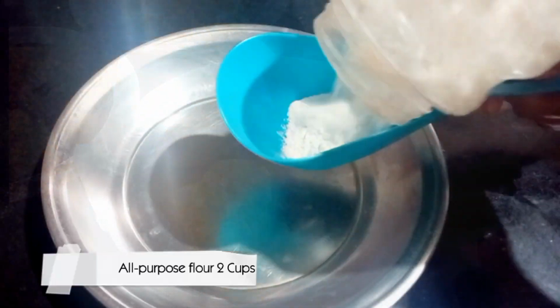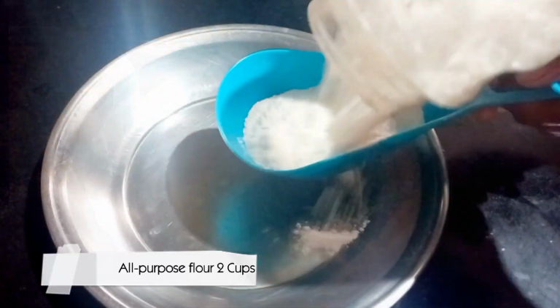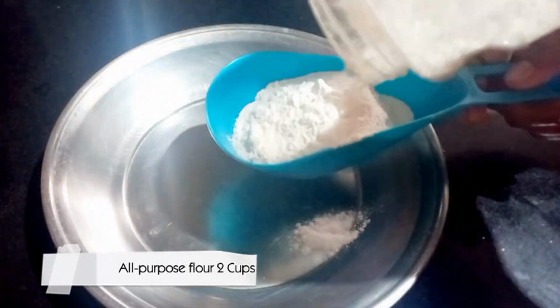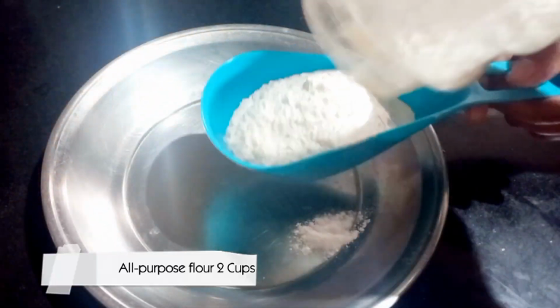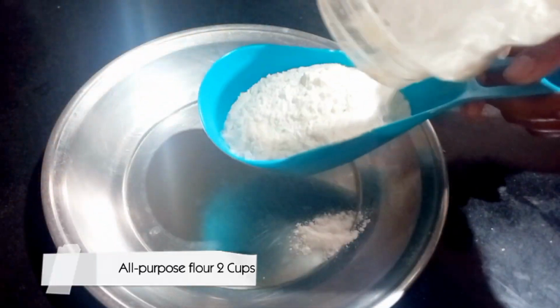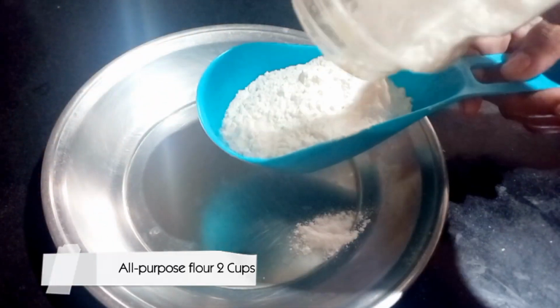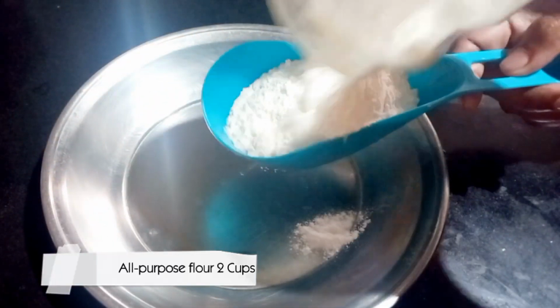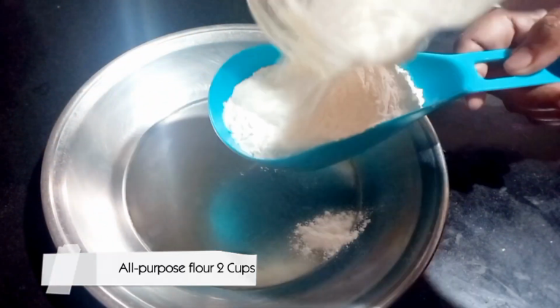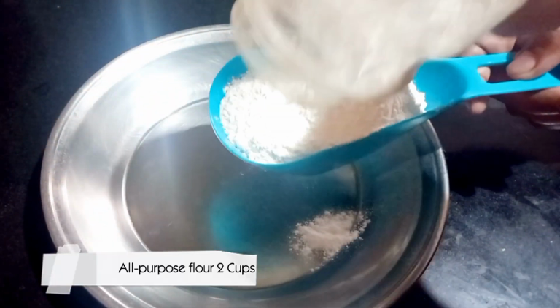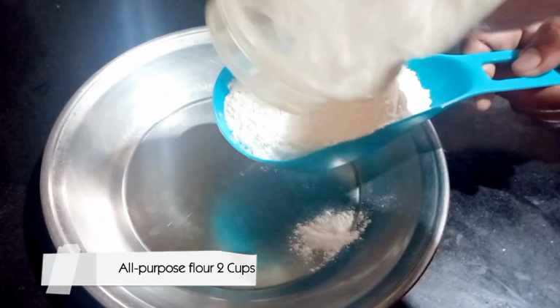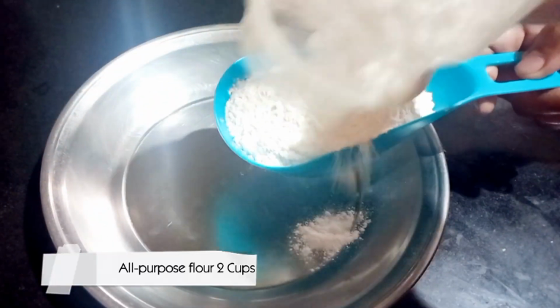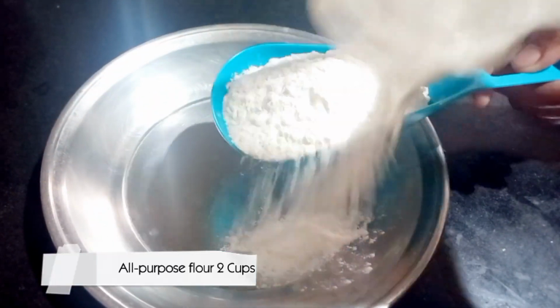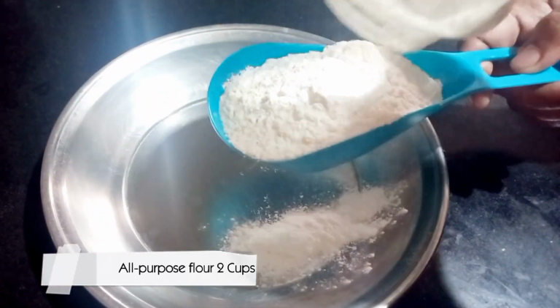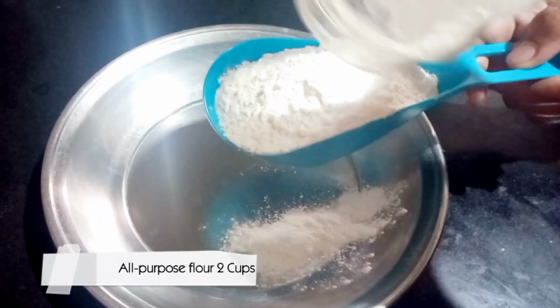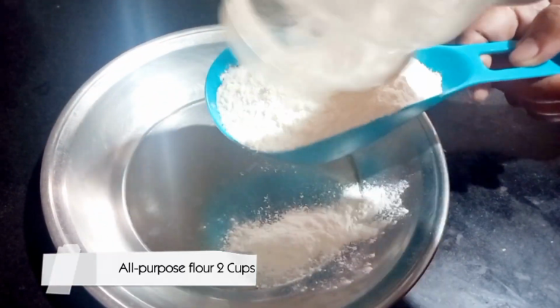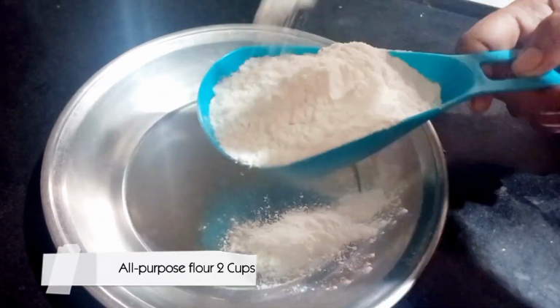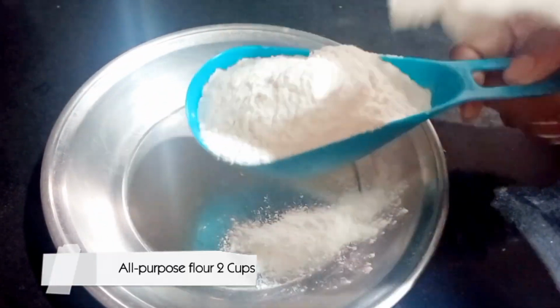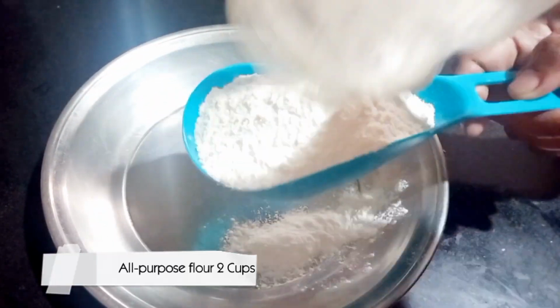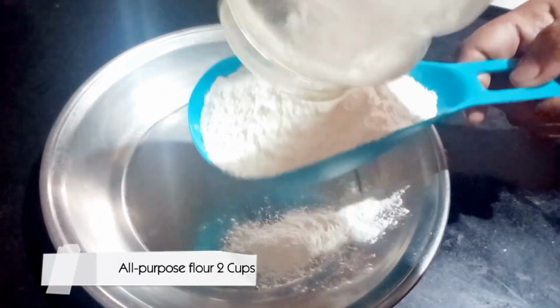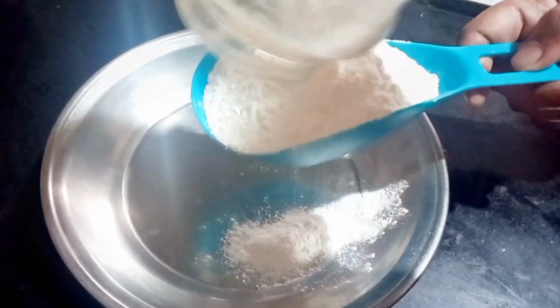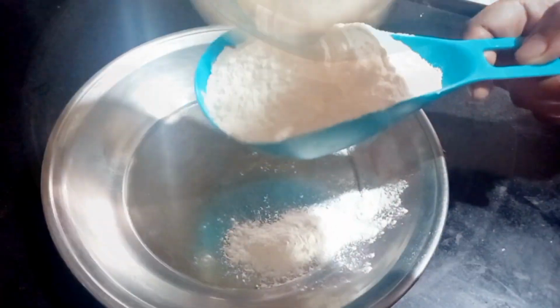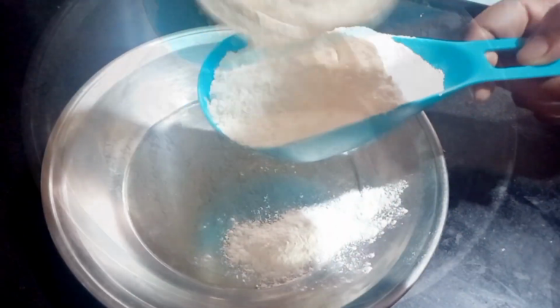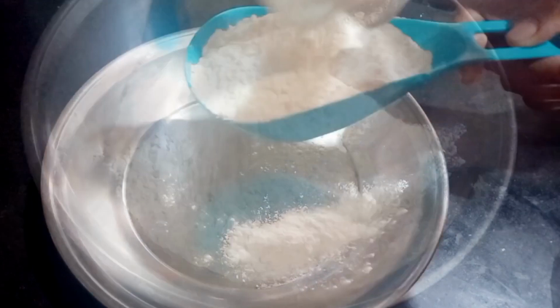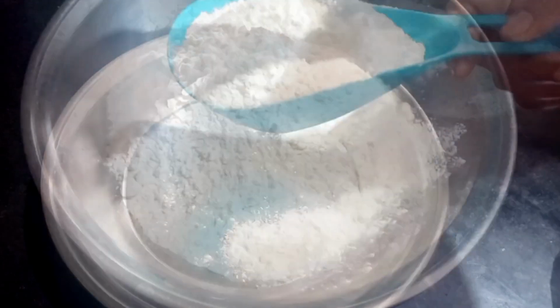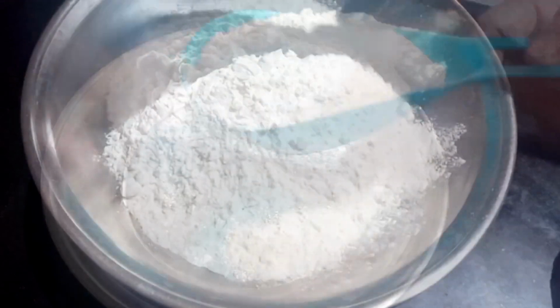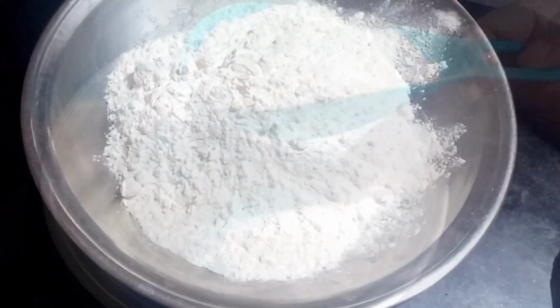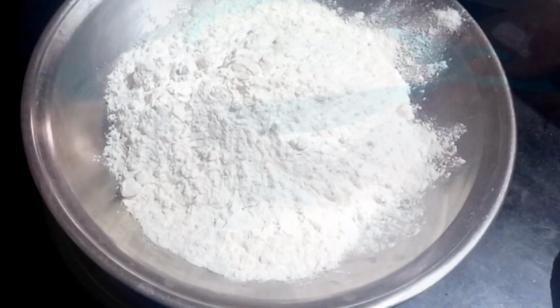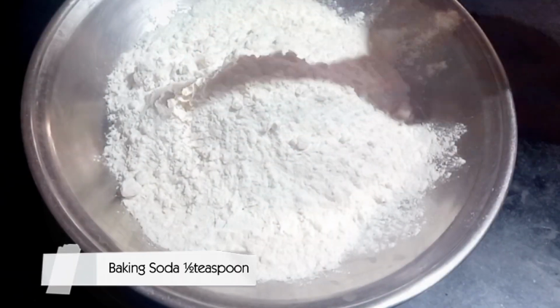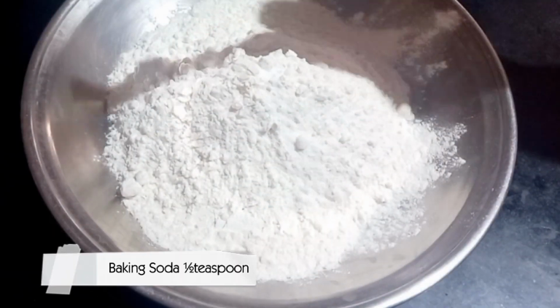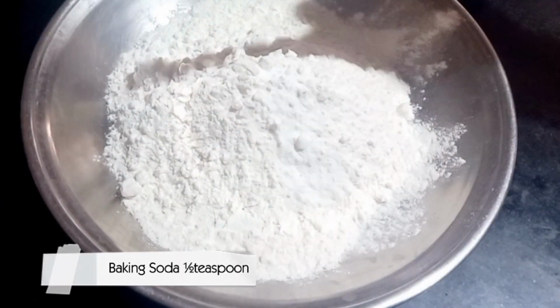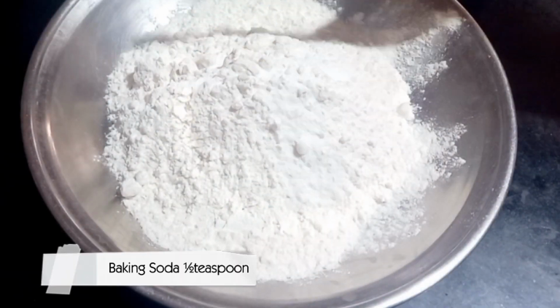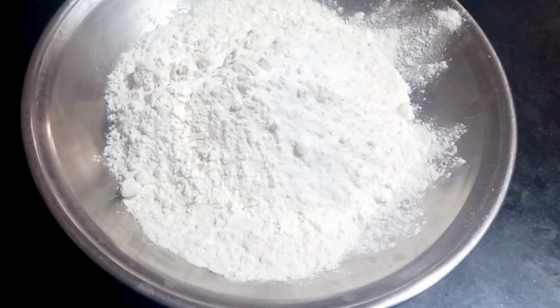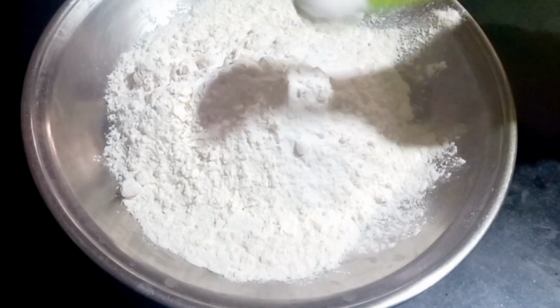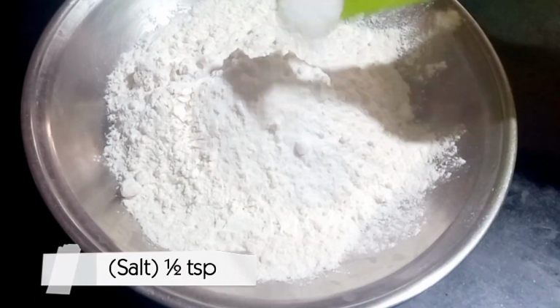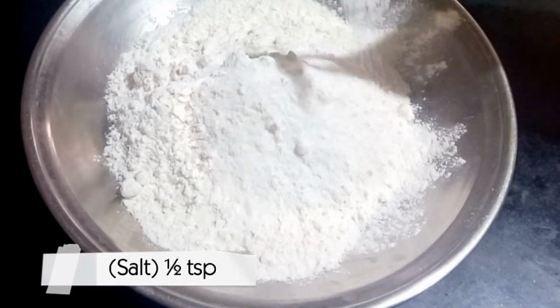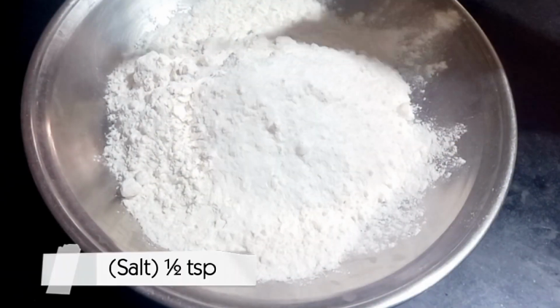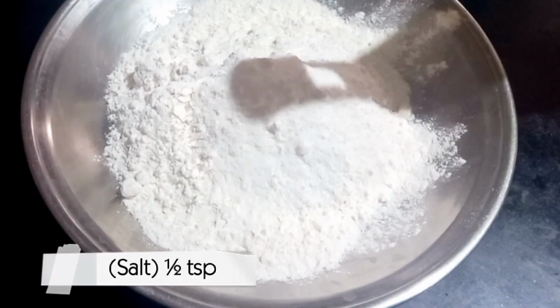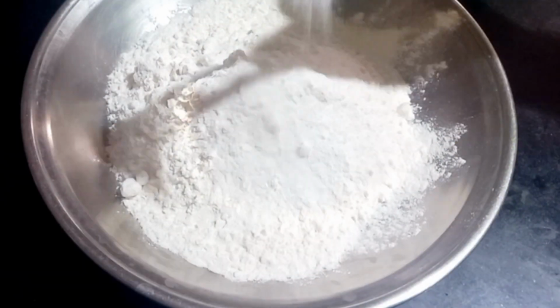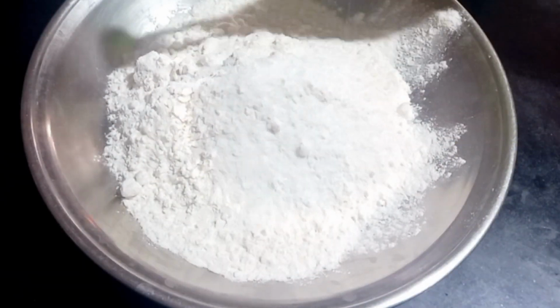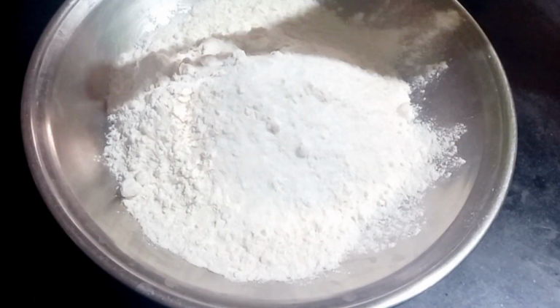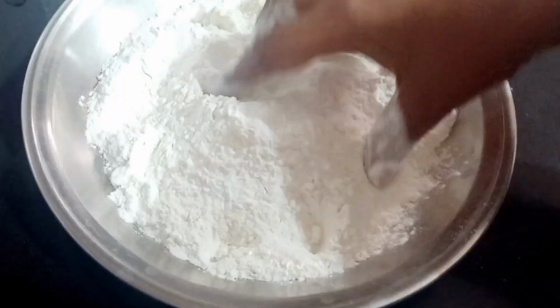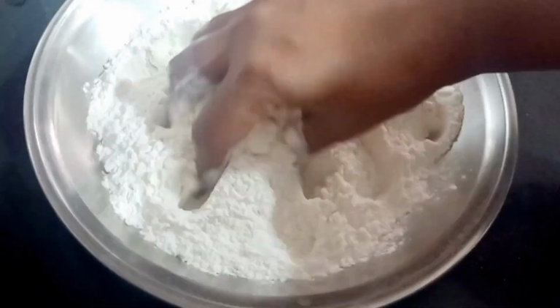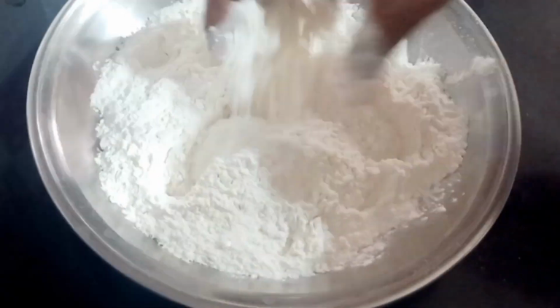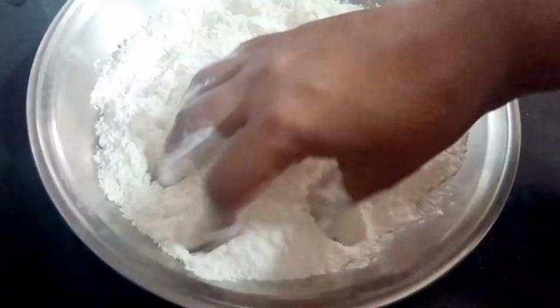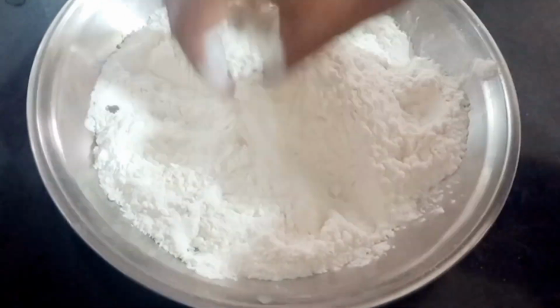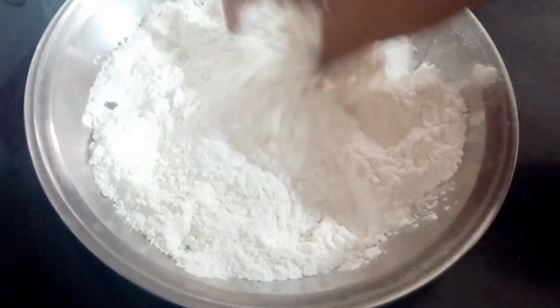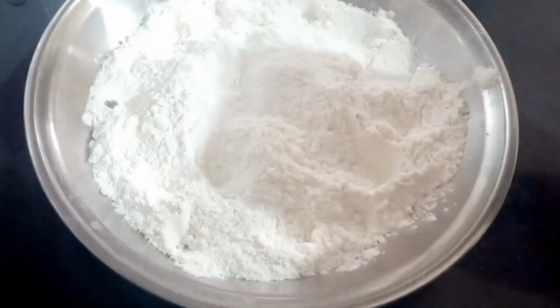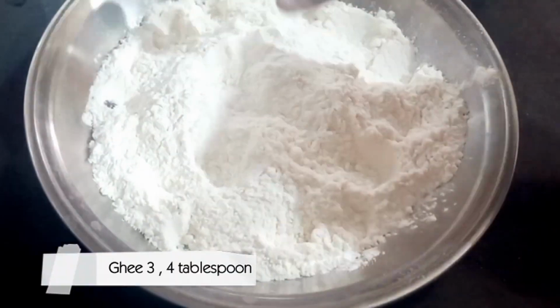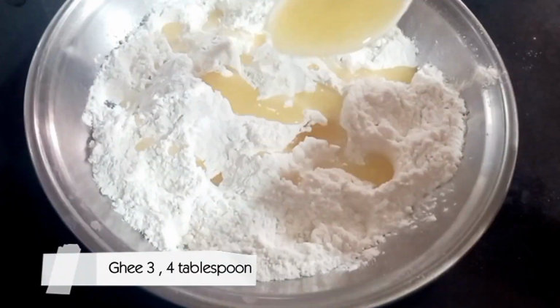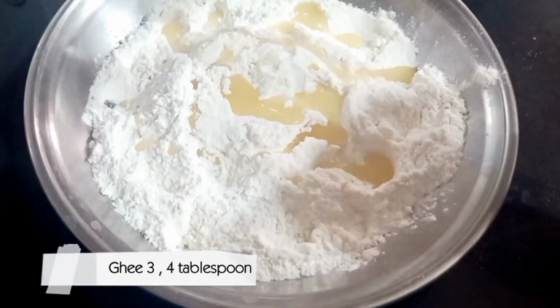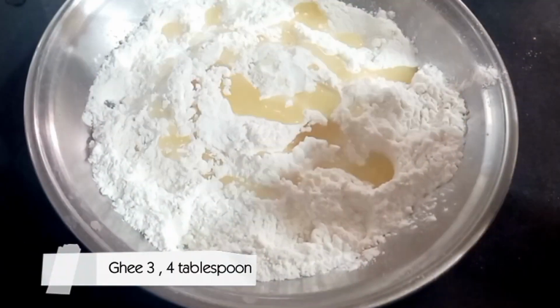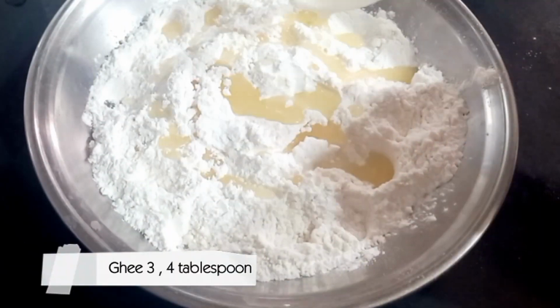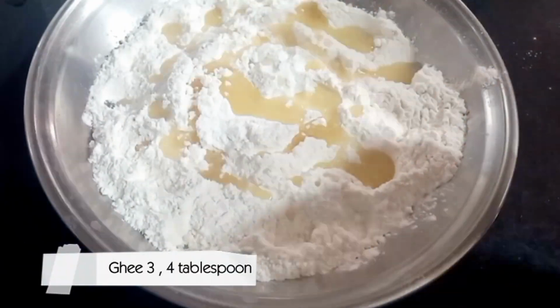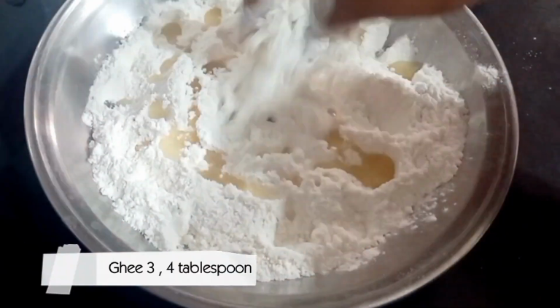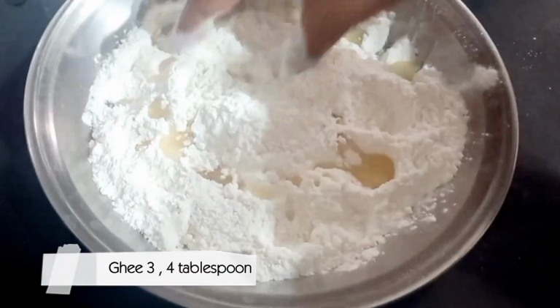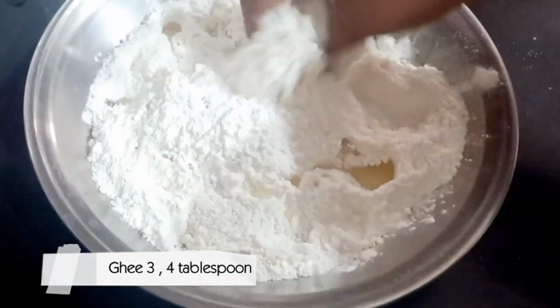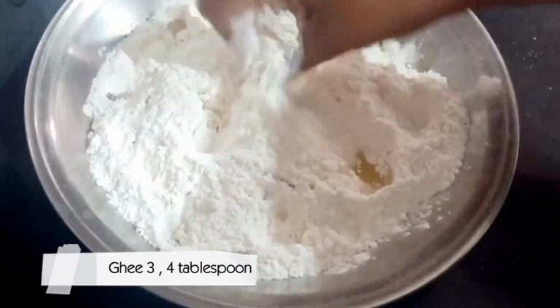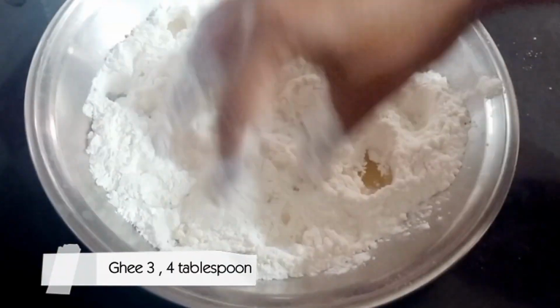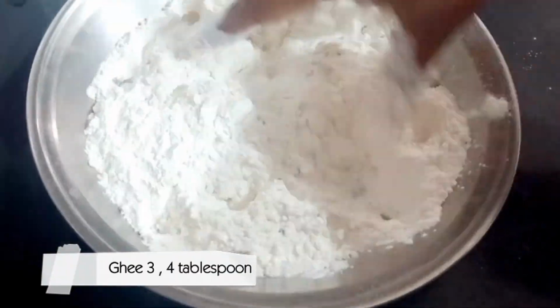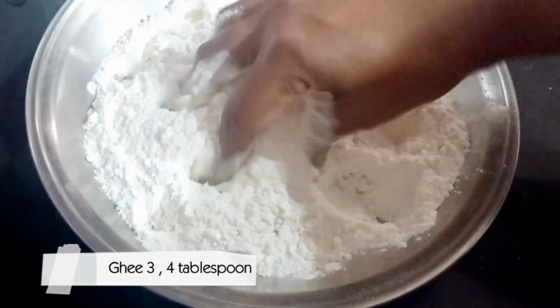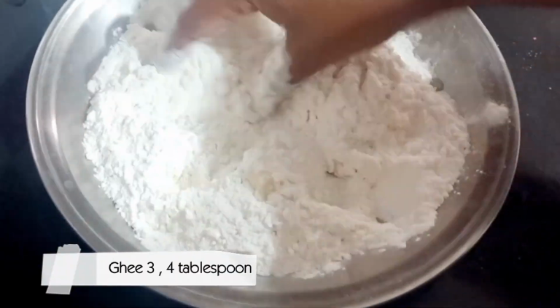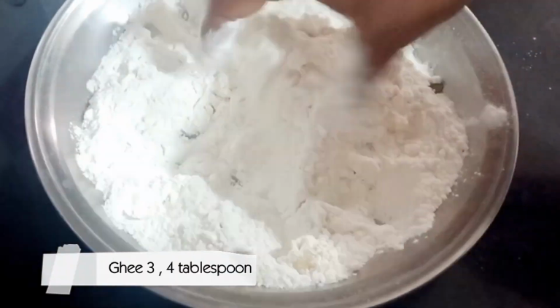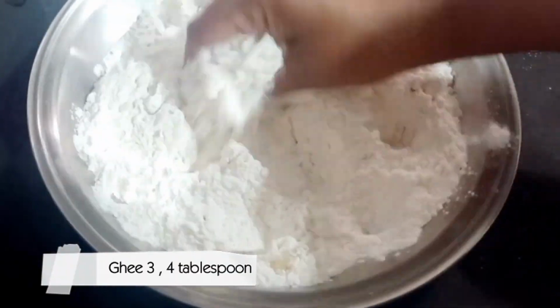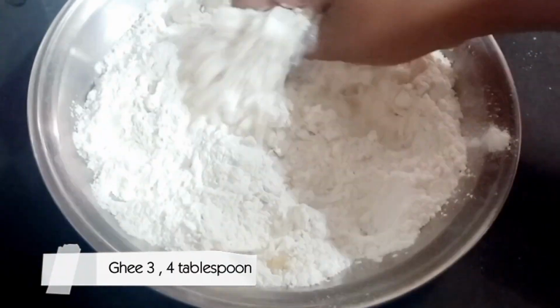All-purpose flour to cut. Baking soda, one teaspoon. Salt, one teaspoon. 4 tablespoon ghee.